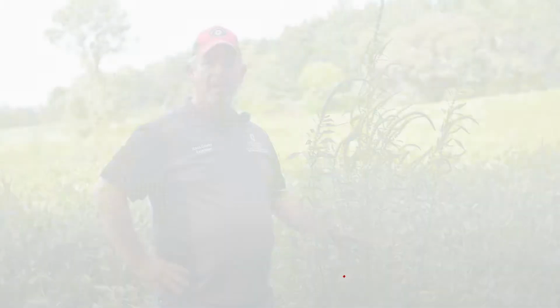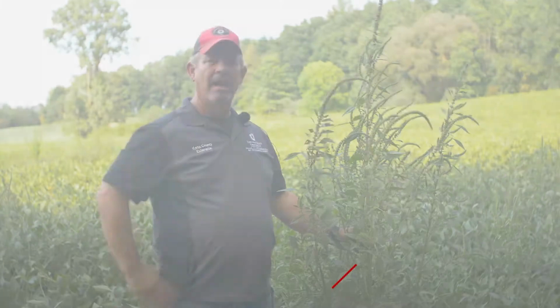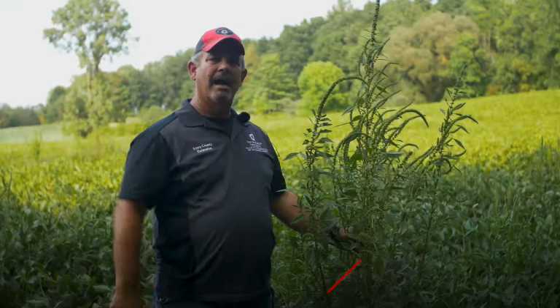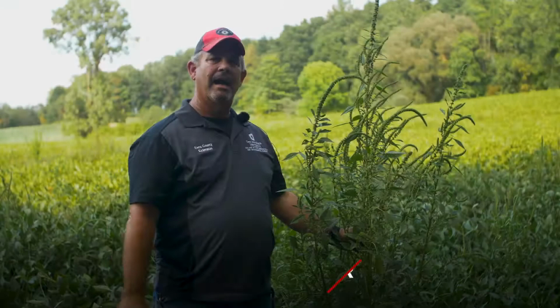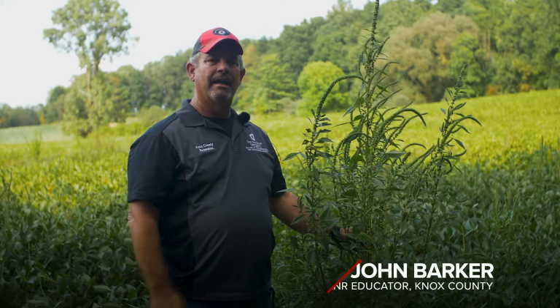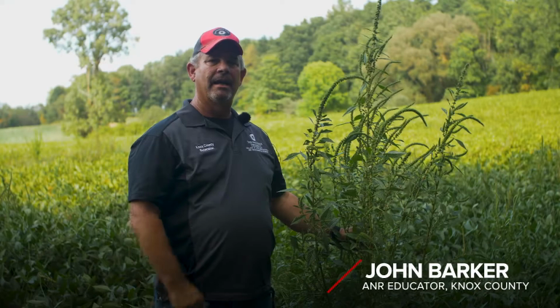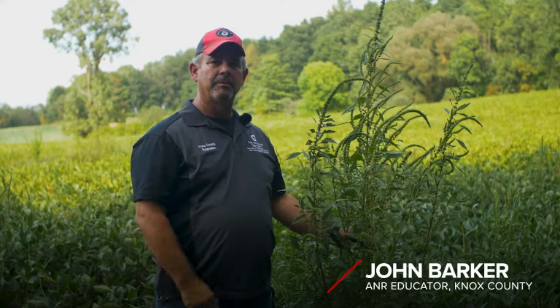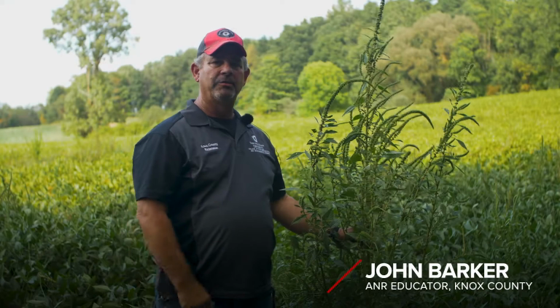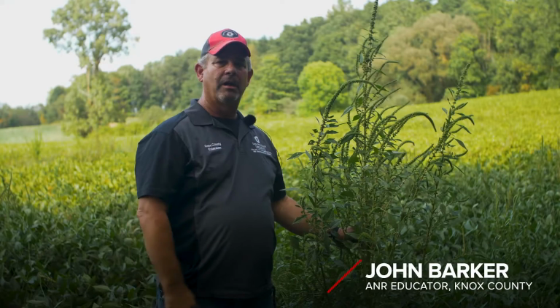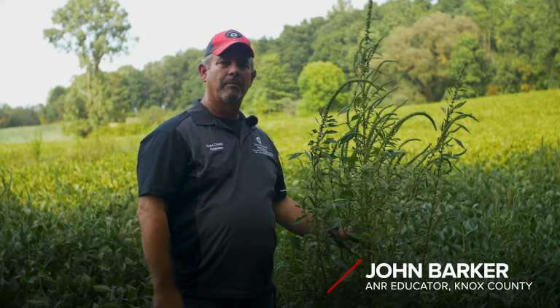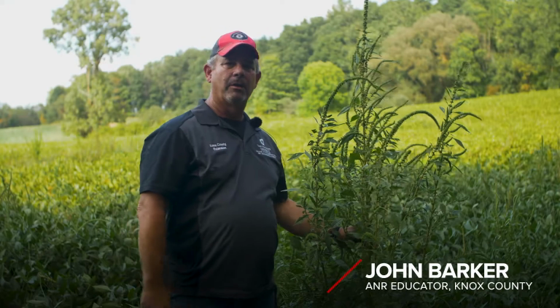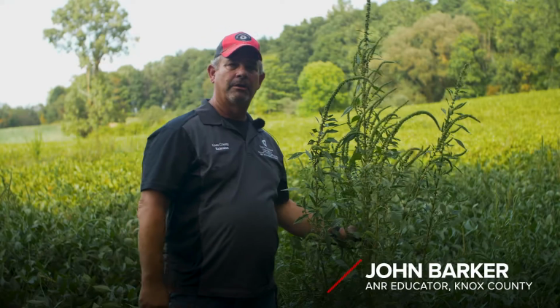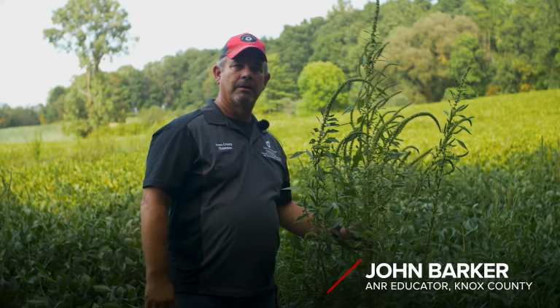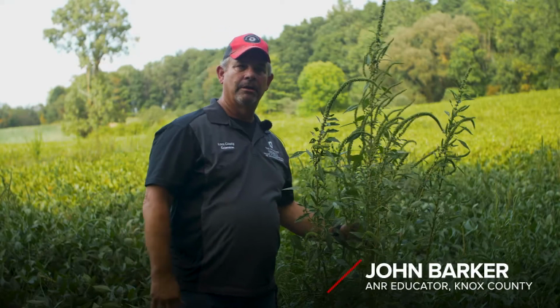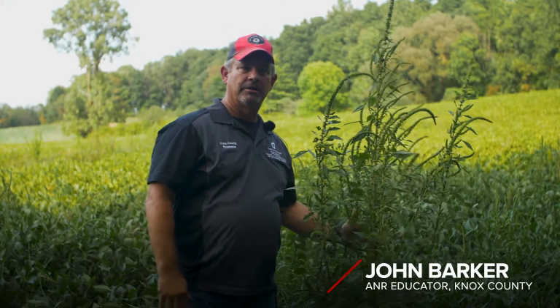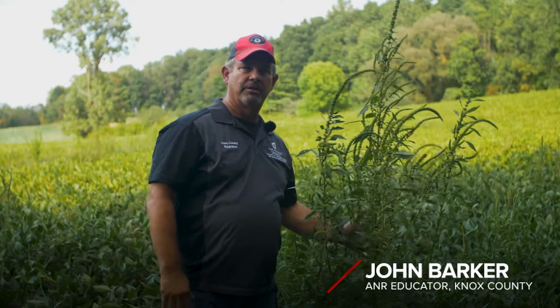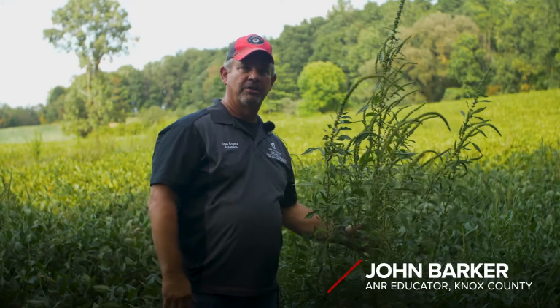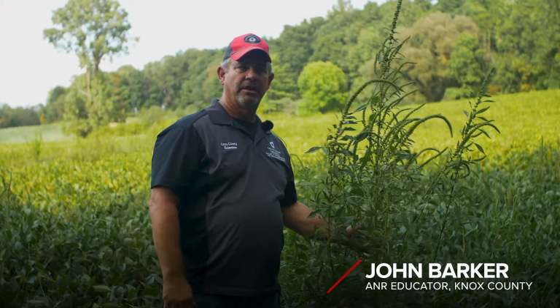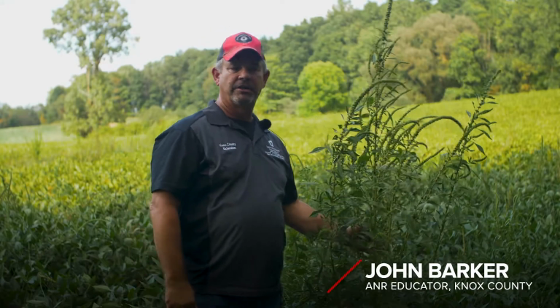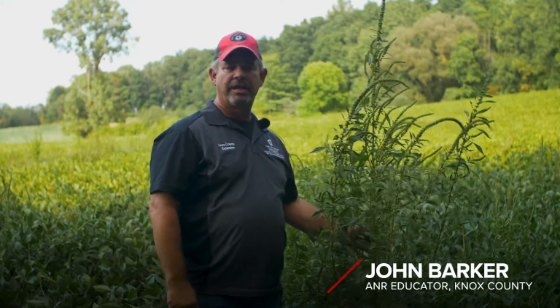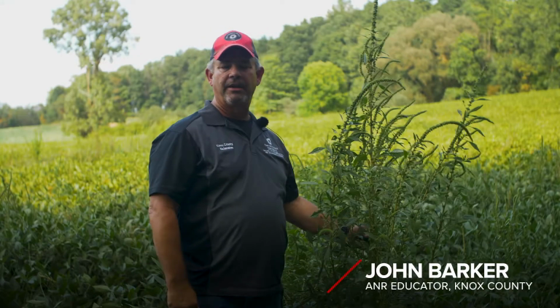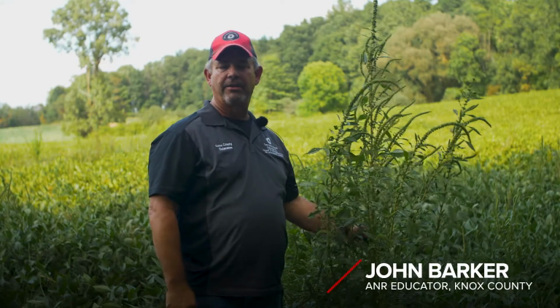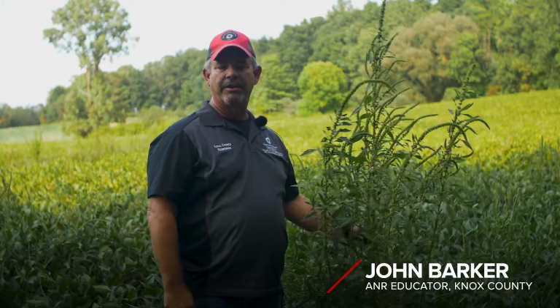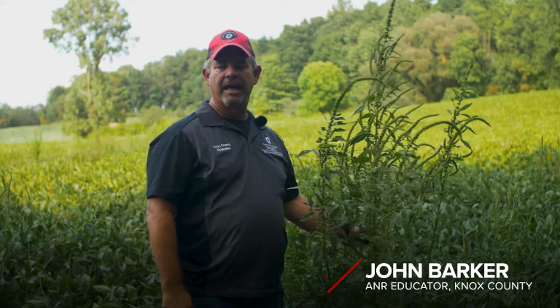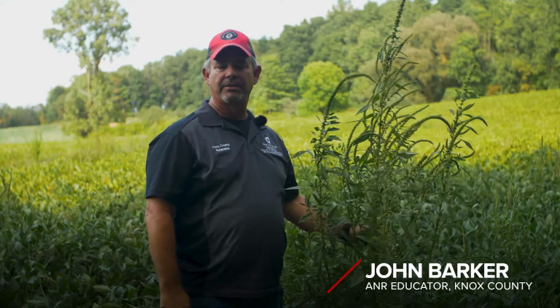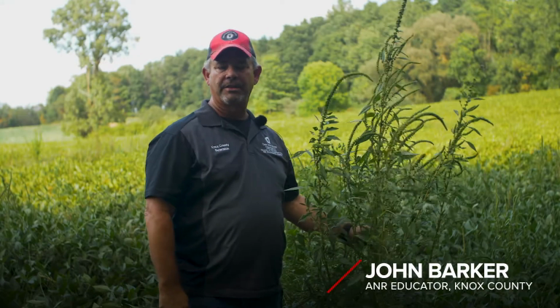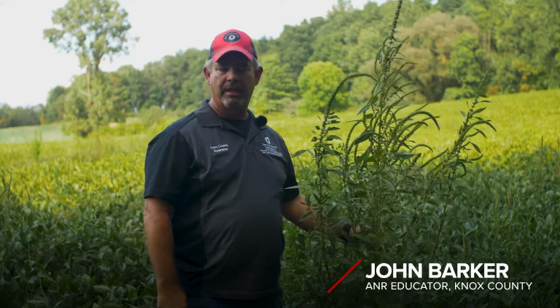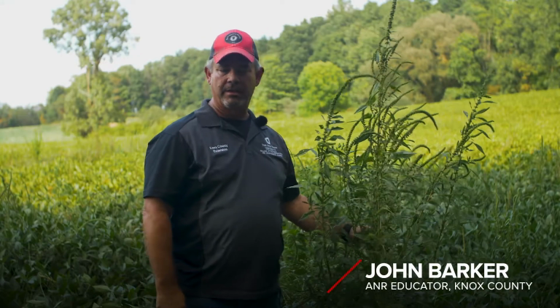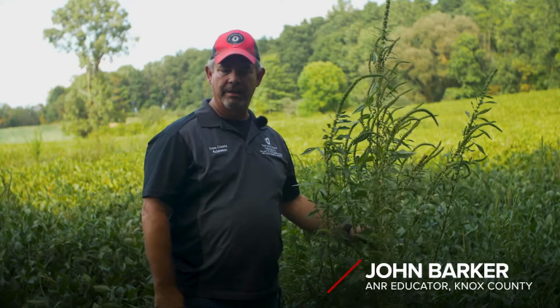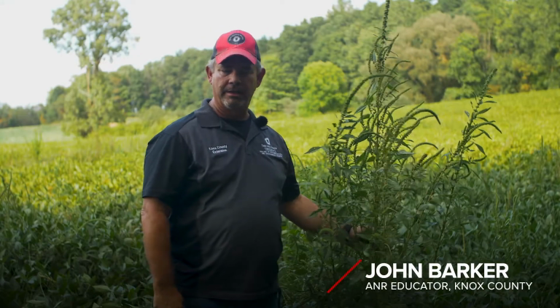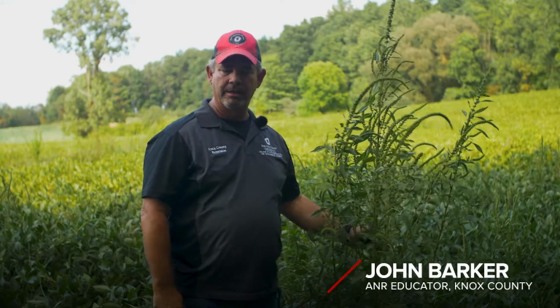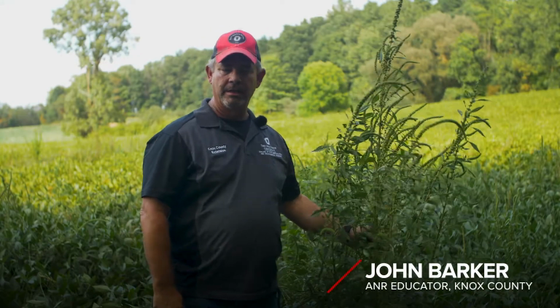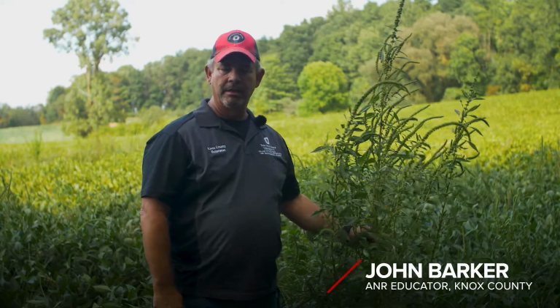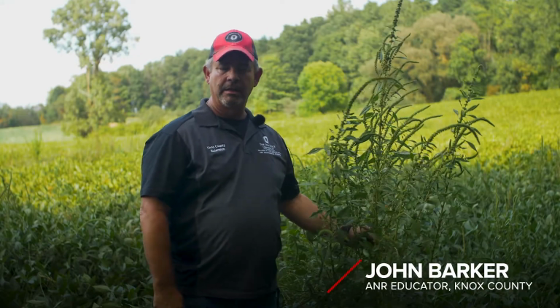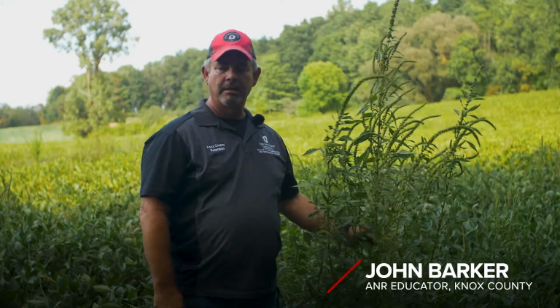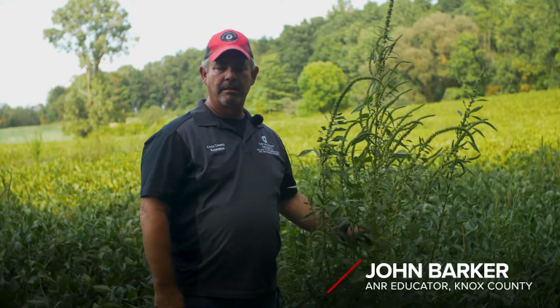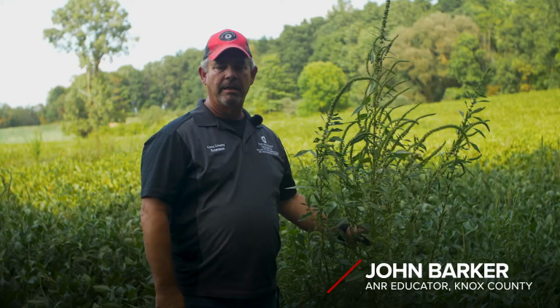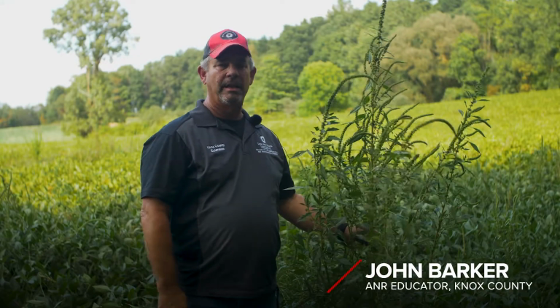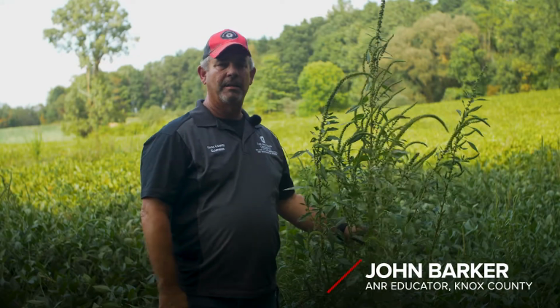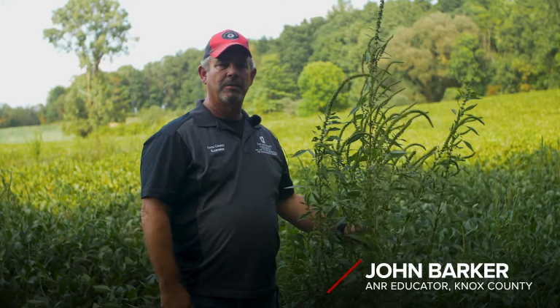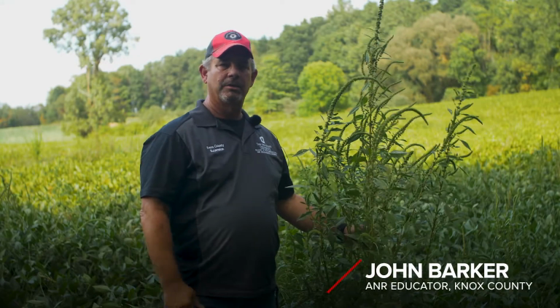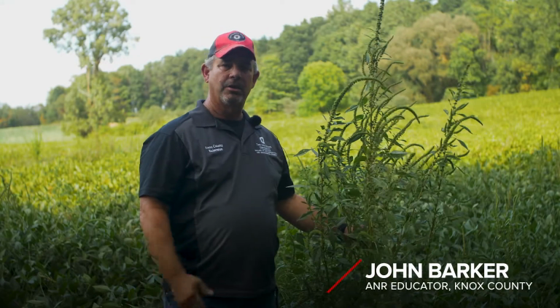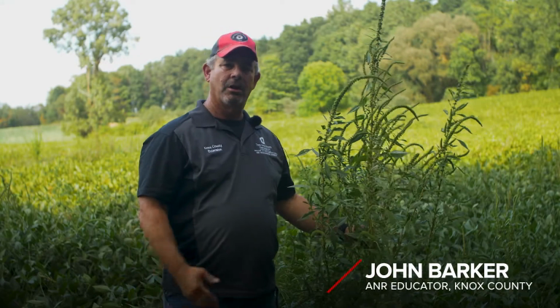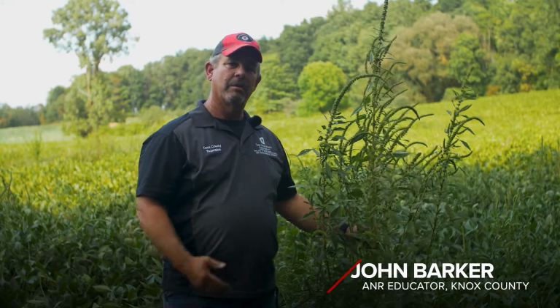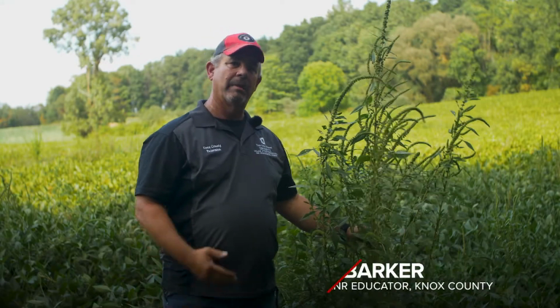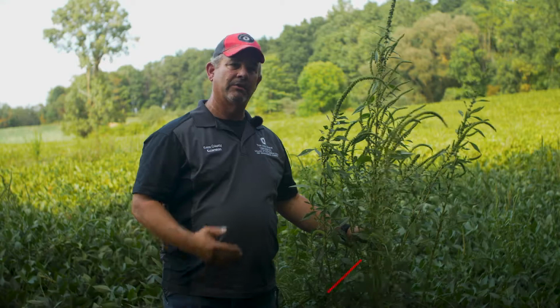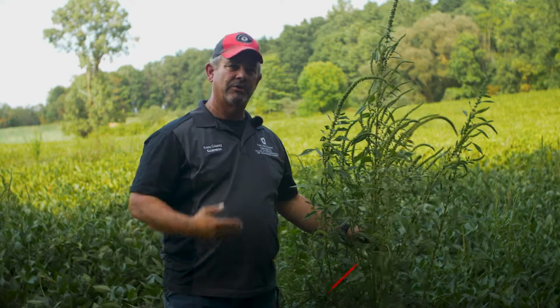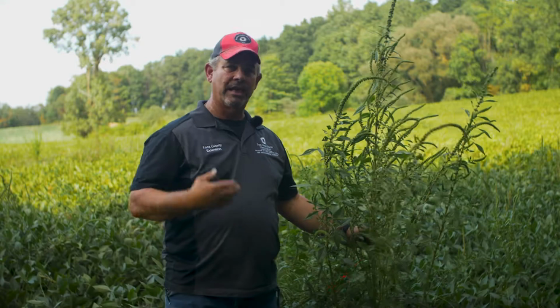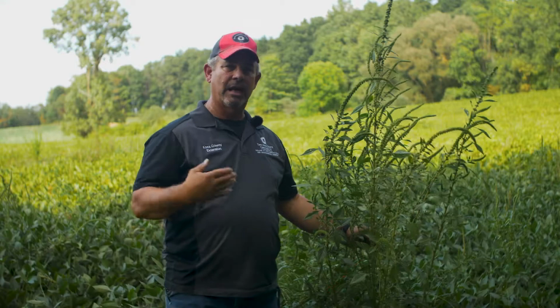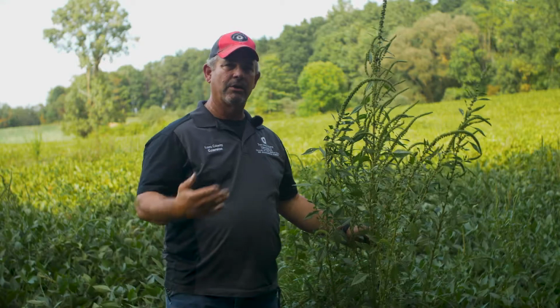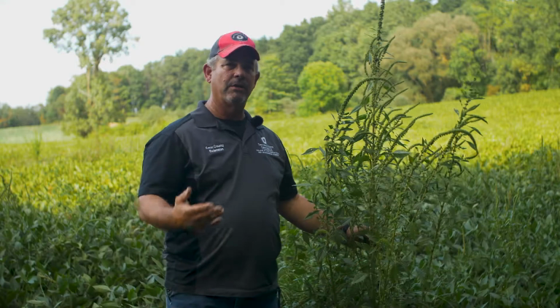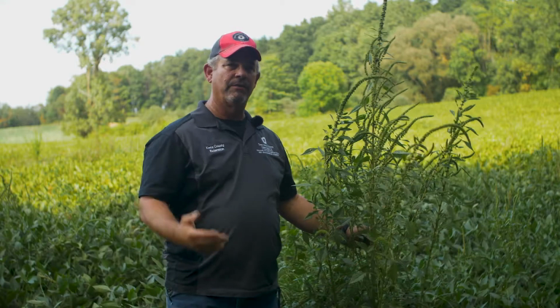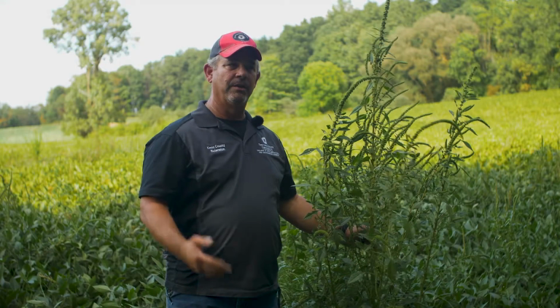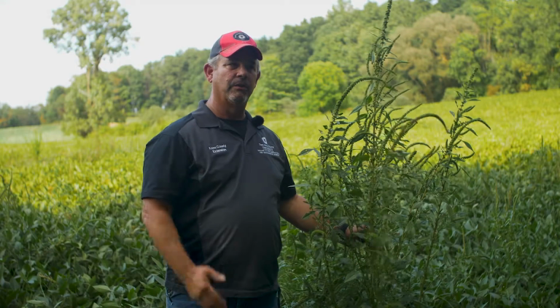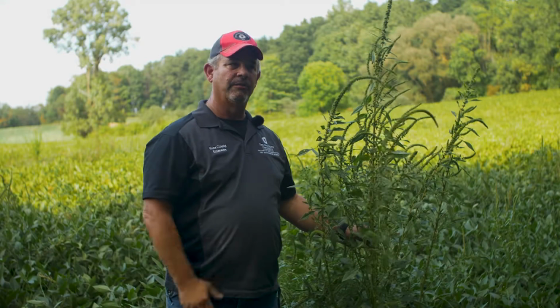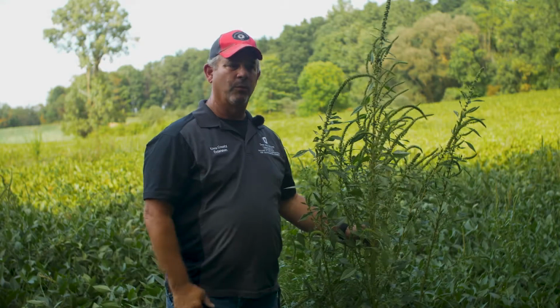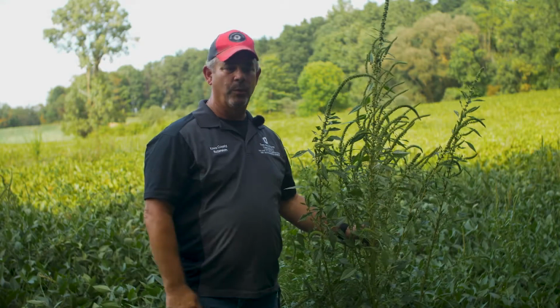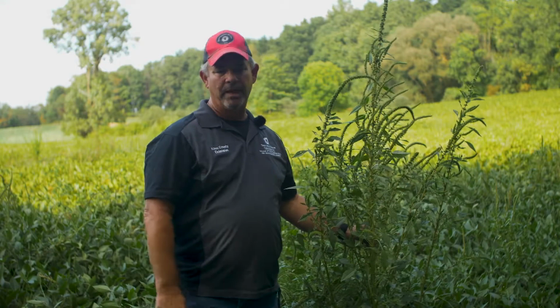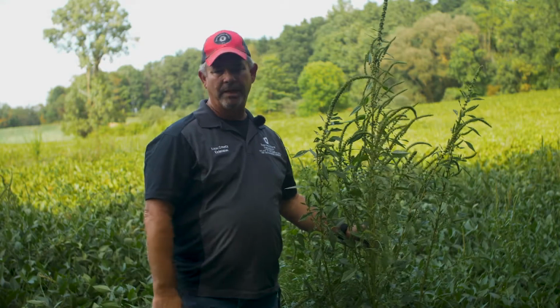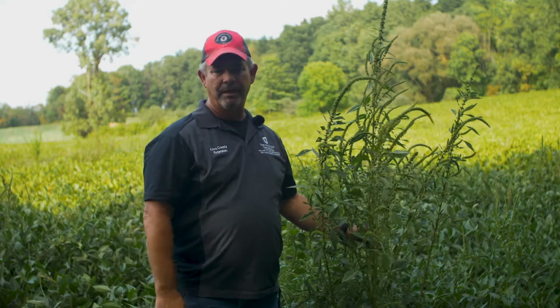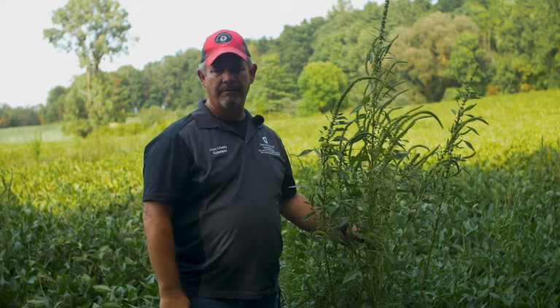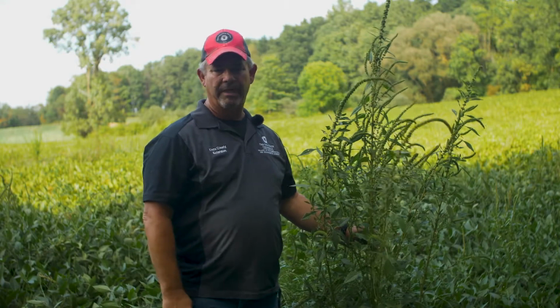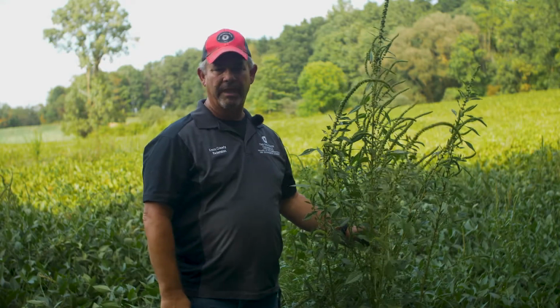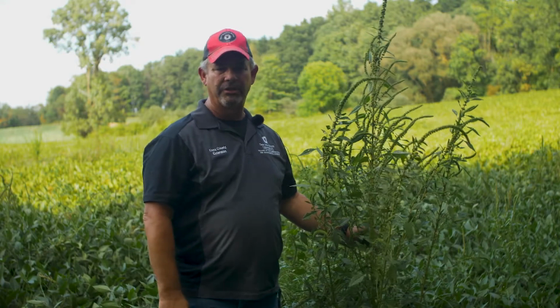Hi, I'm John Barker, Extension Educator in Knox County.